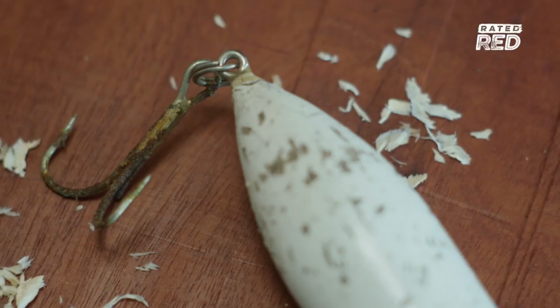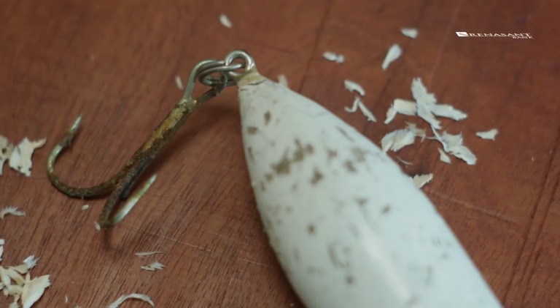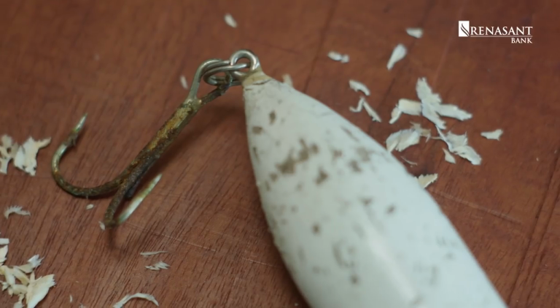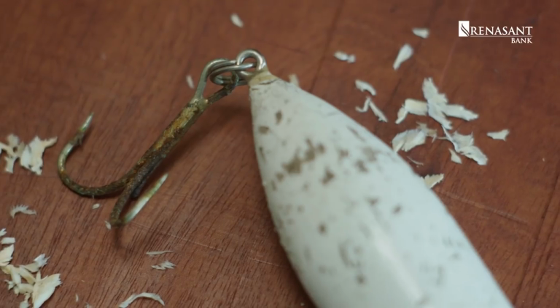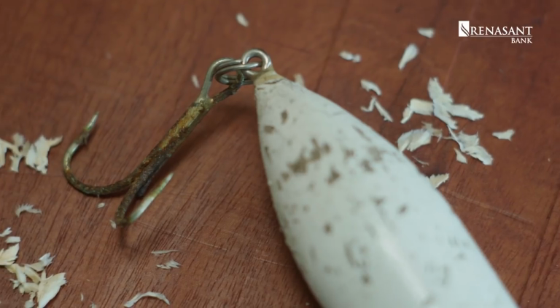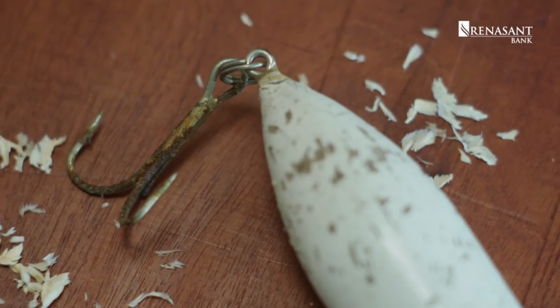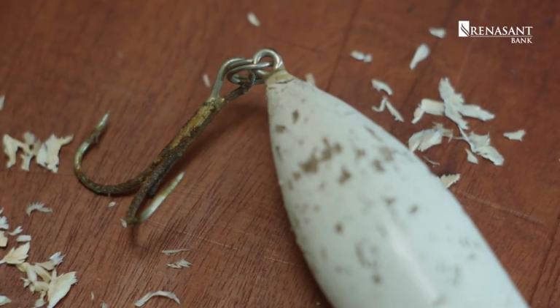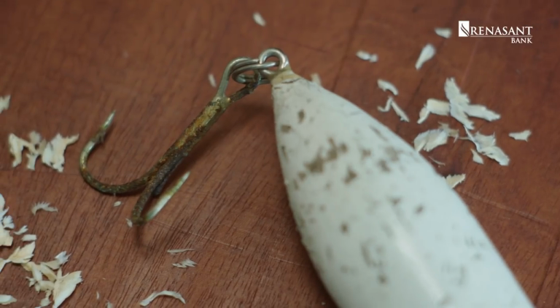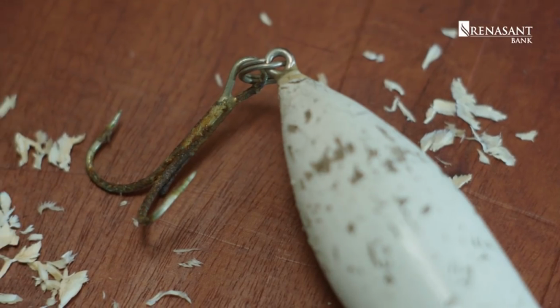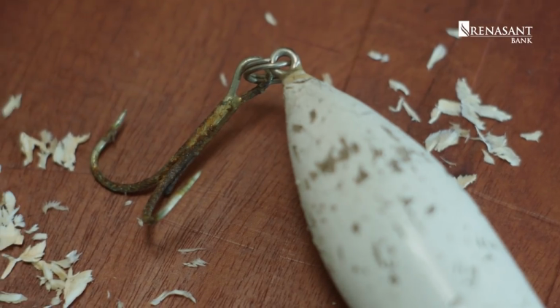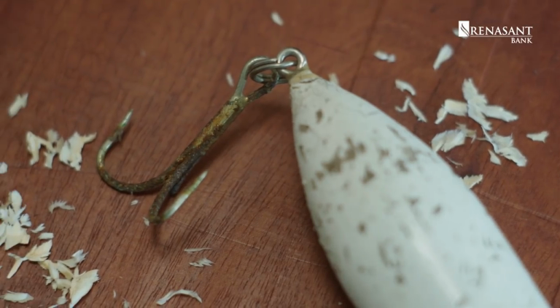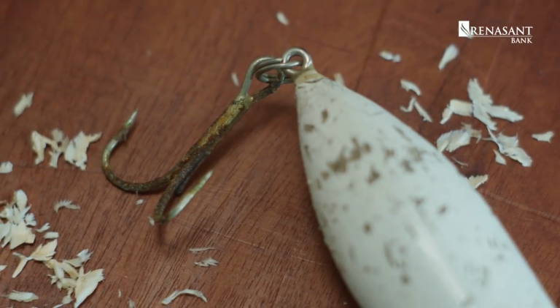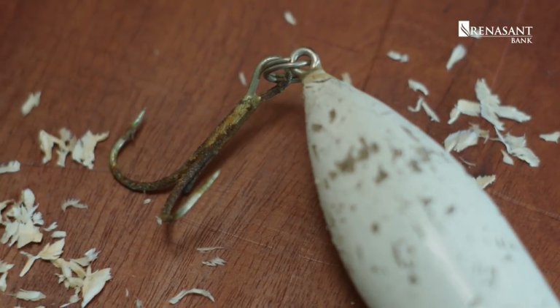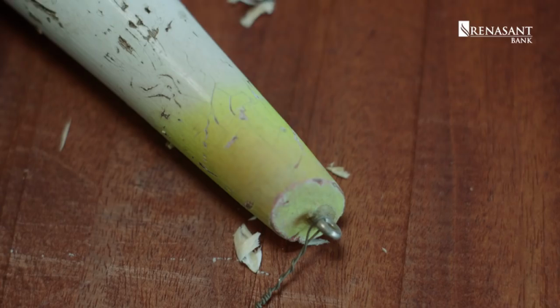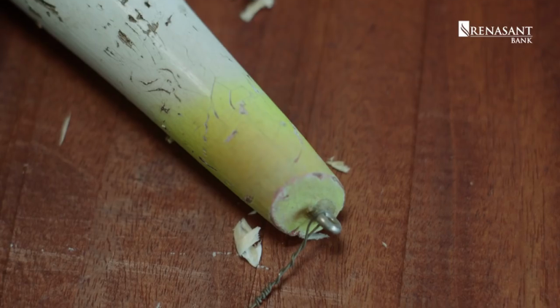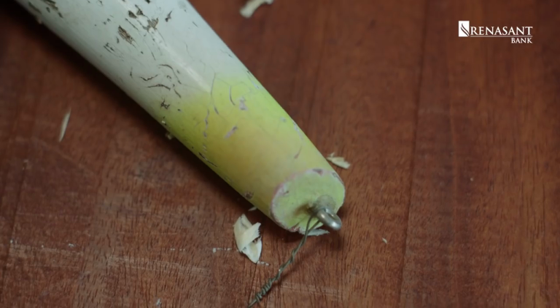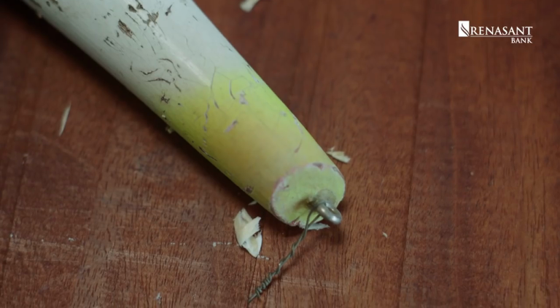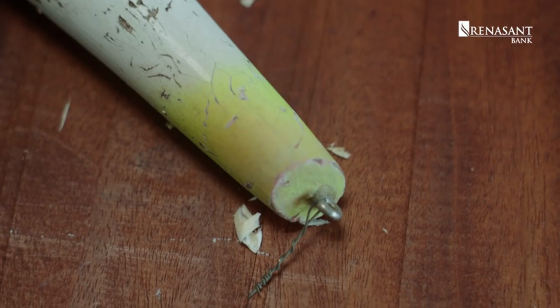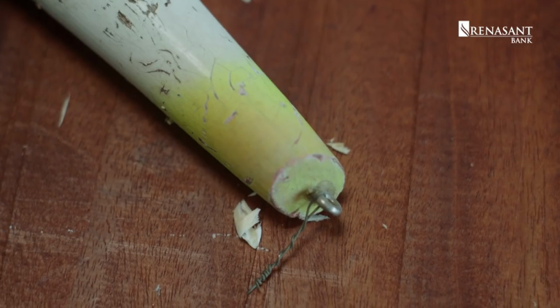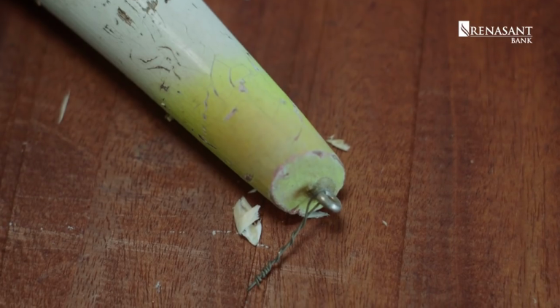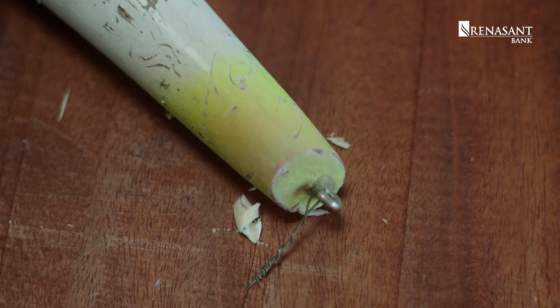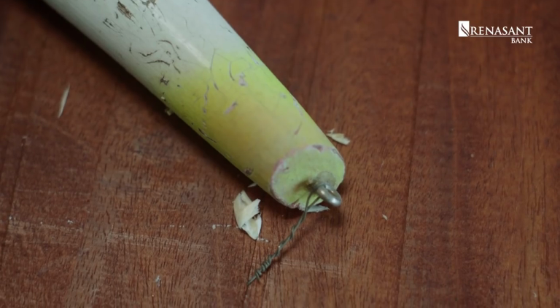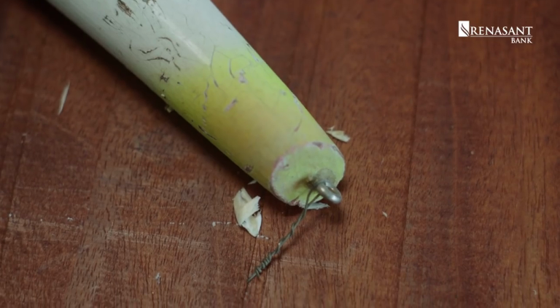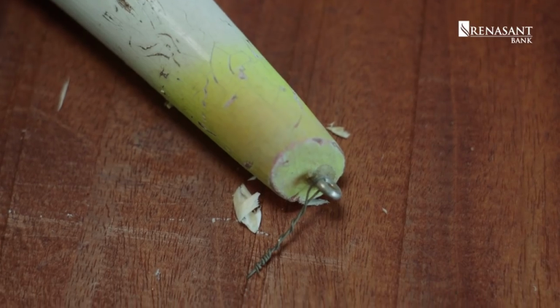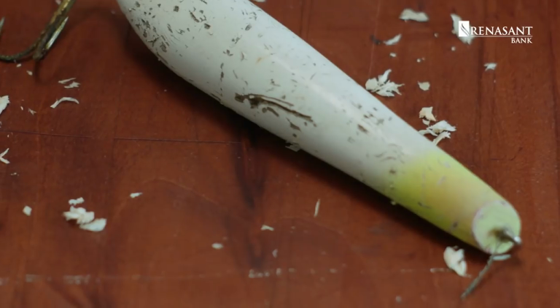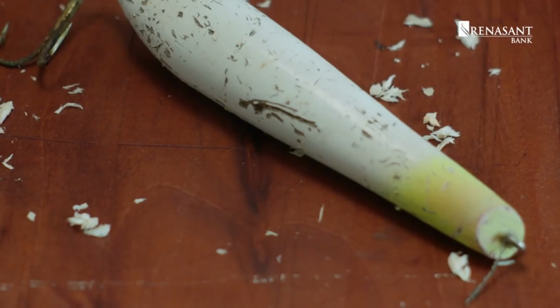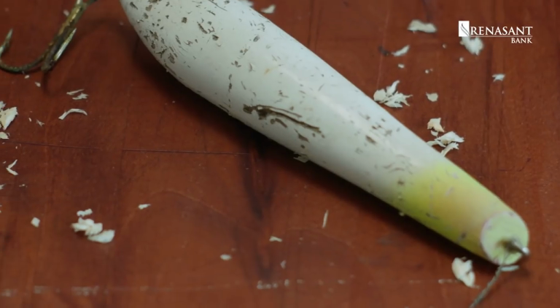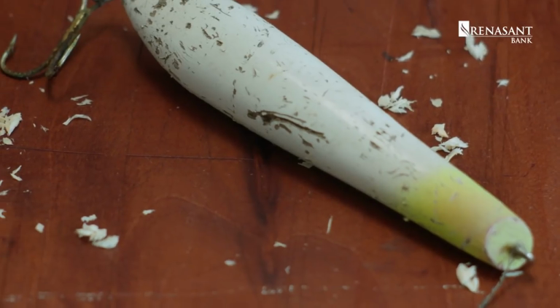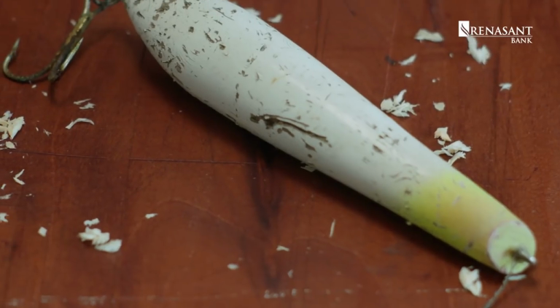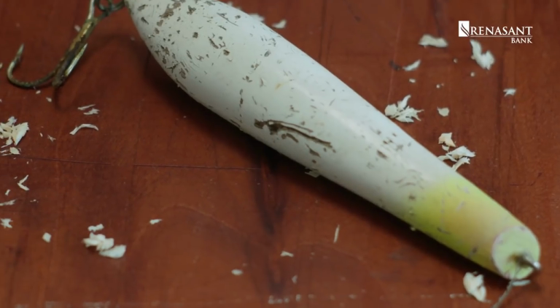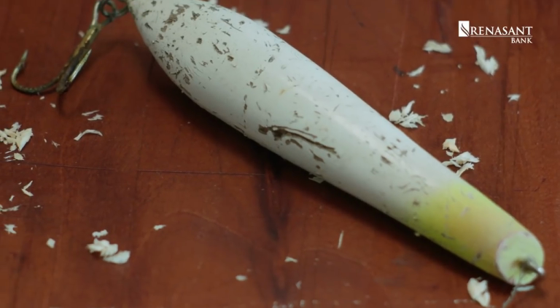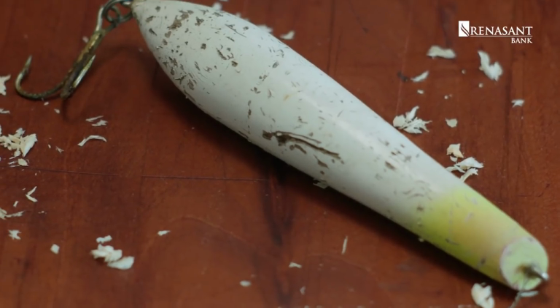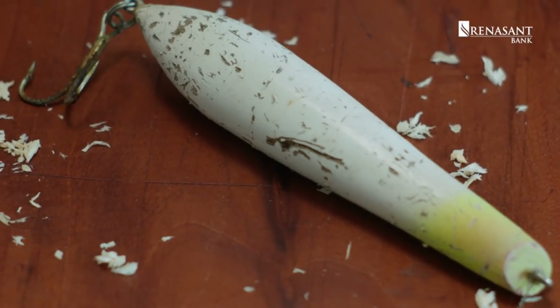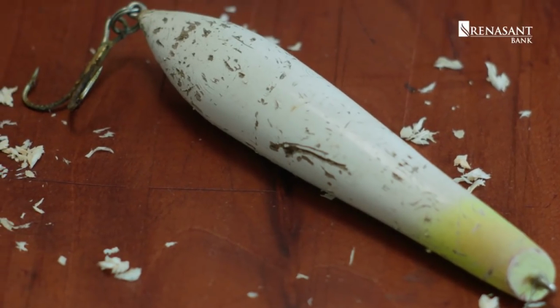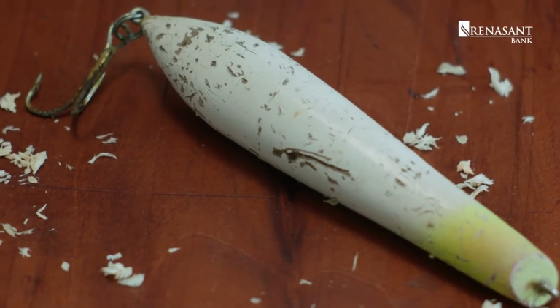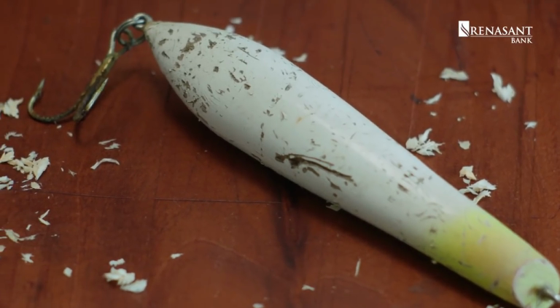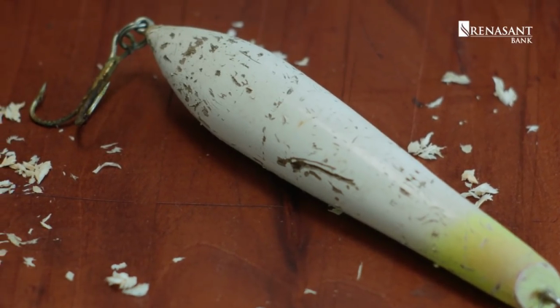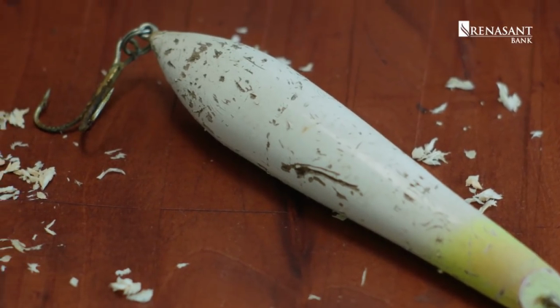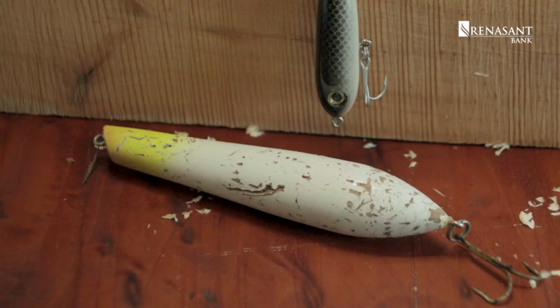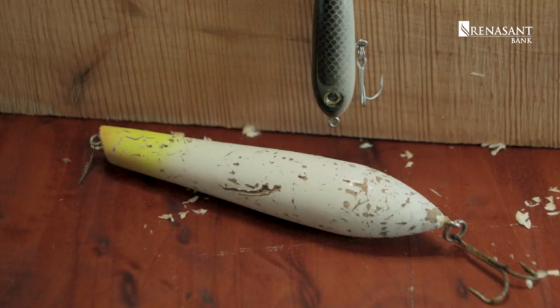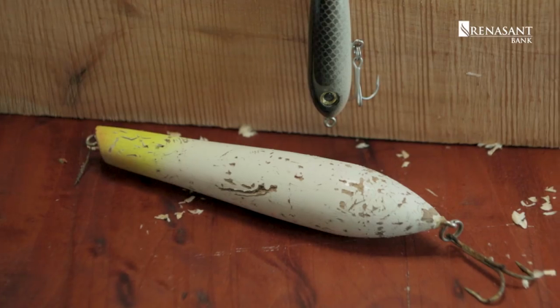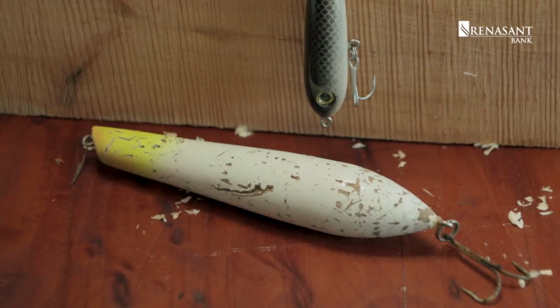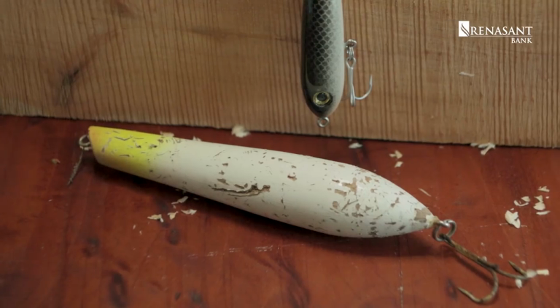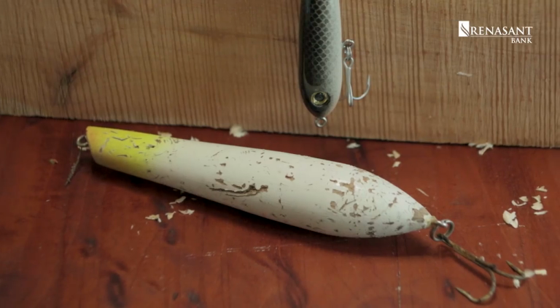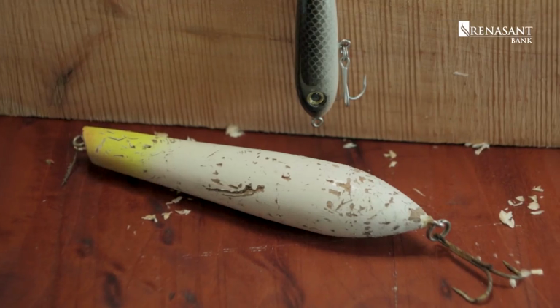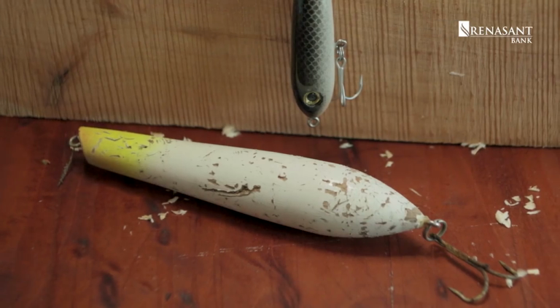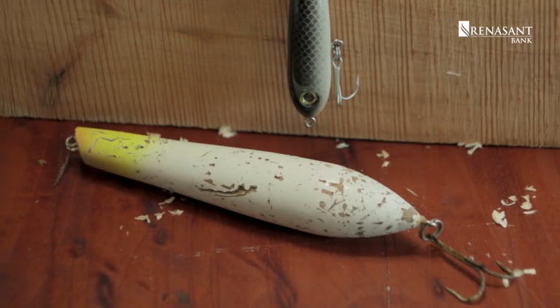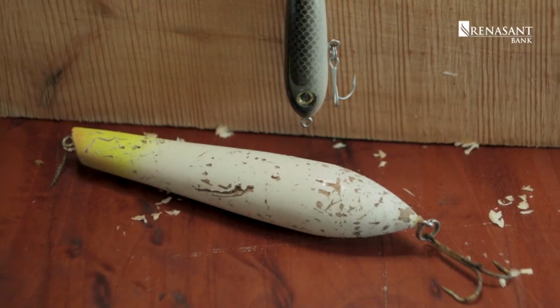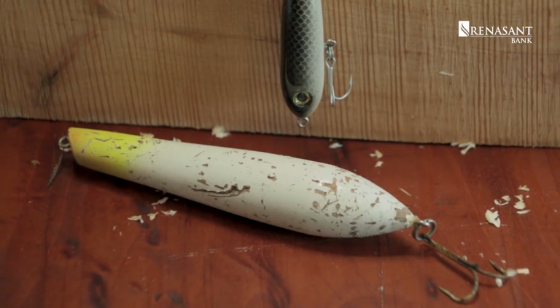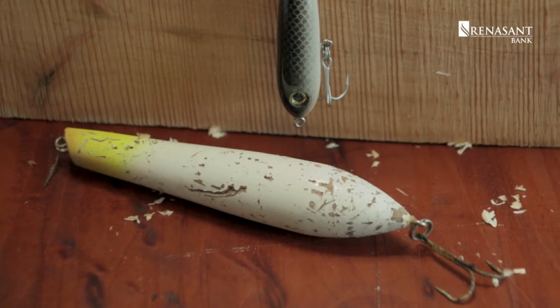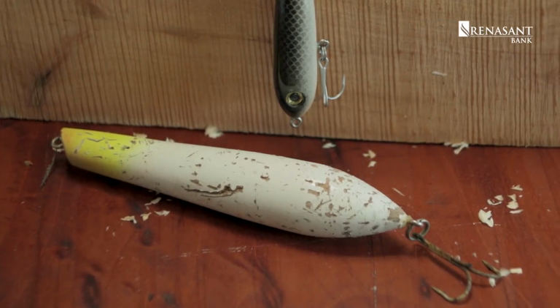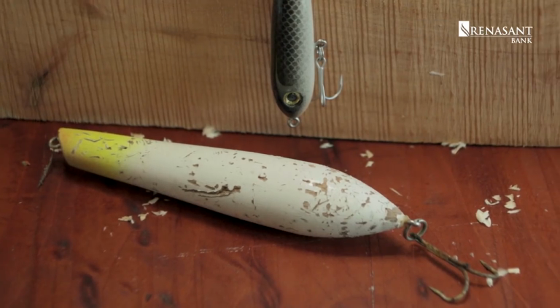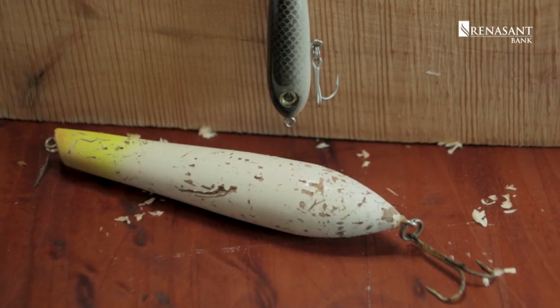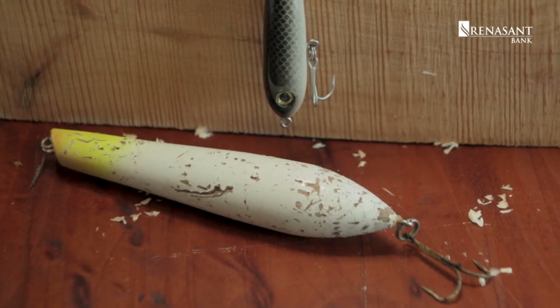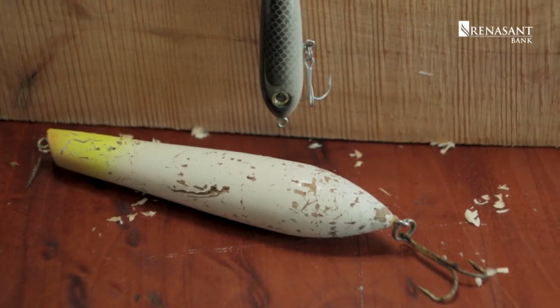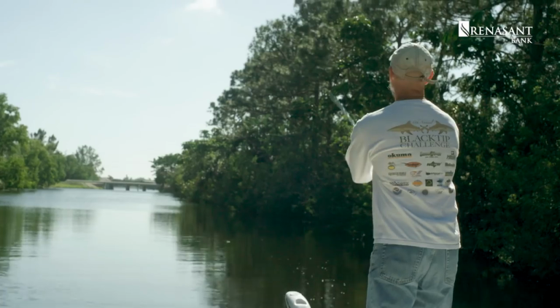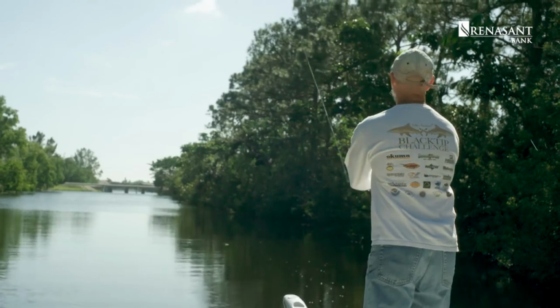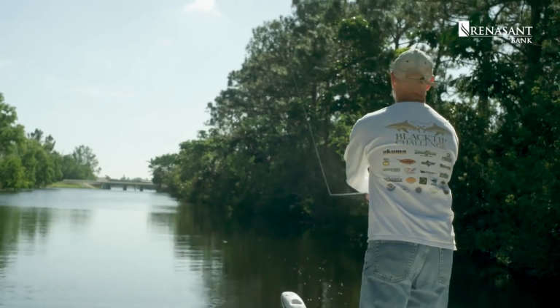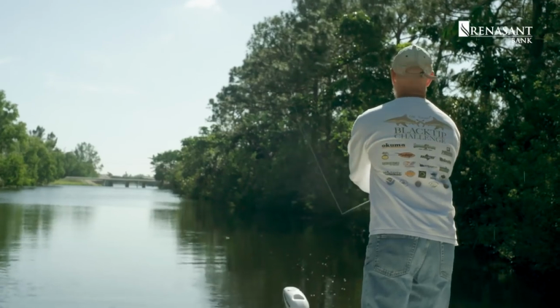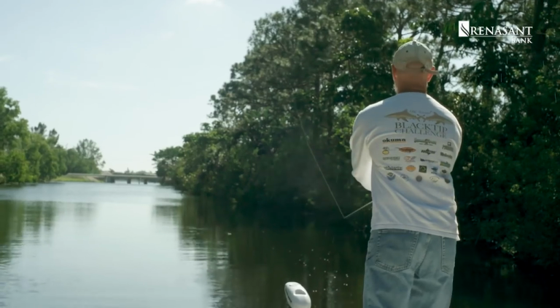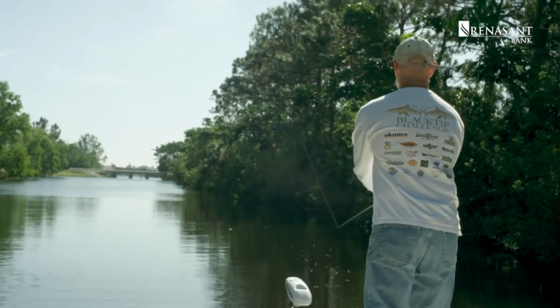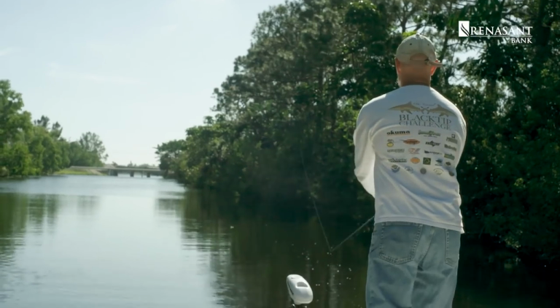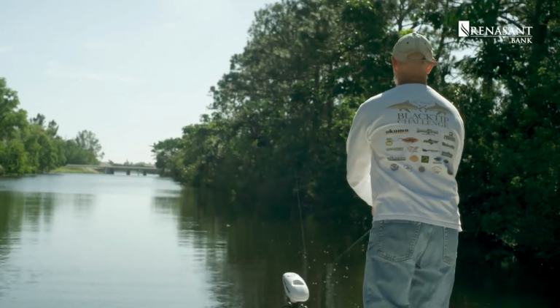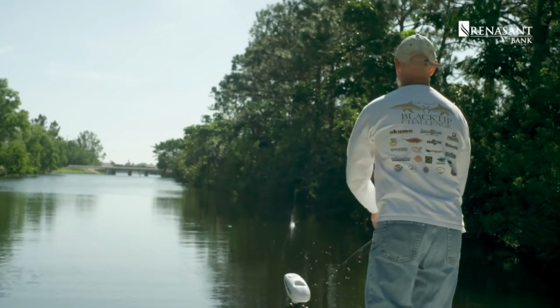So I went home, took a broomstick, spray-painted it, cast it out, and caught just as many bluefish on the broomstick as I did on the store-bought lures.